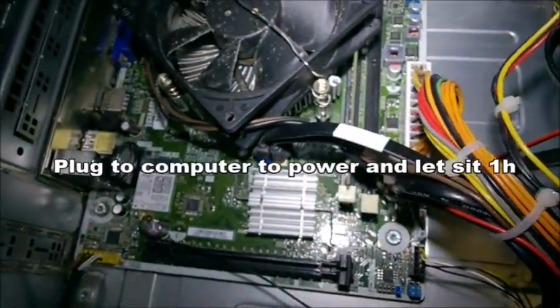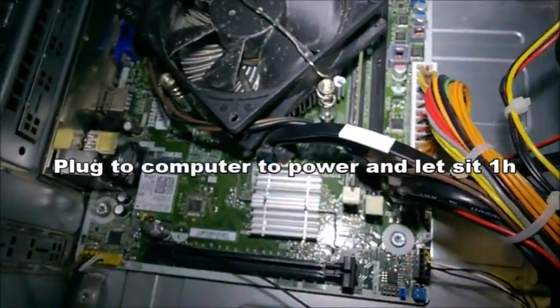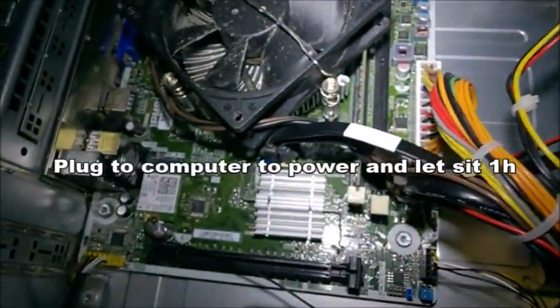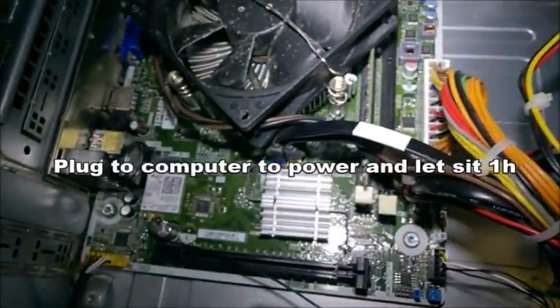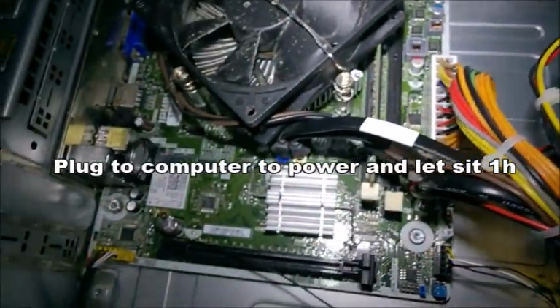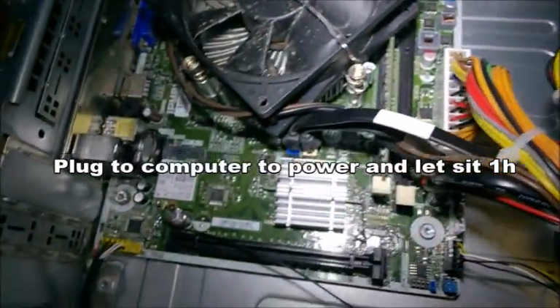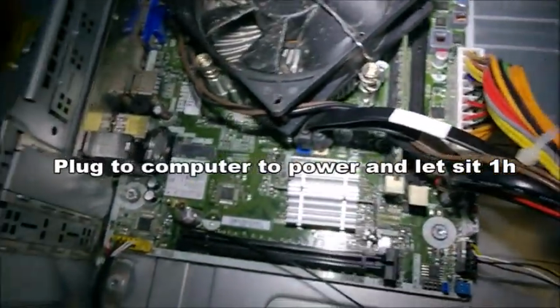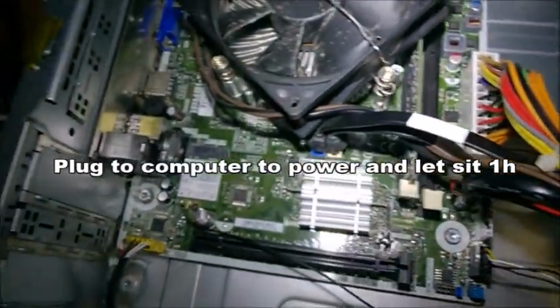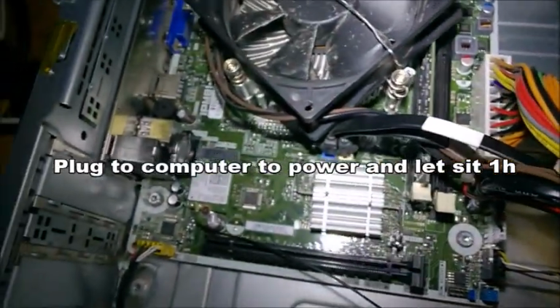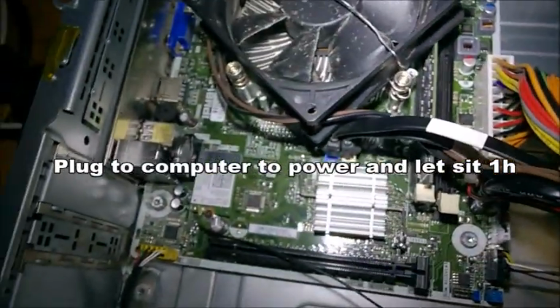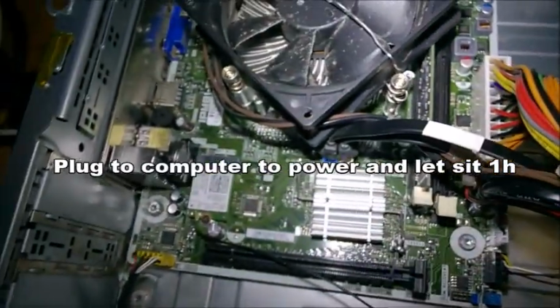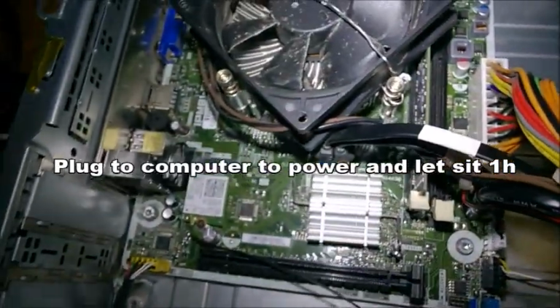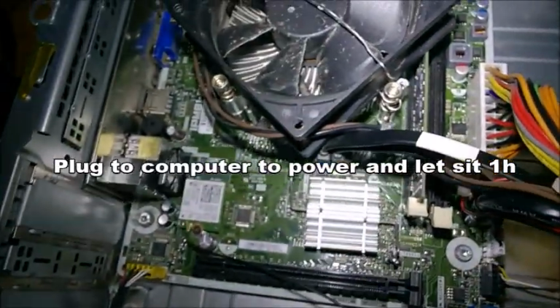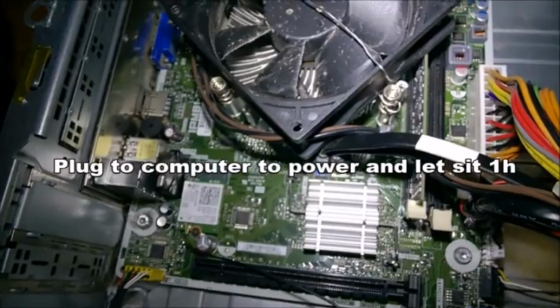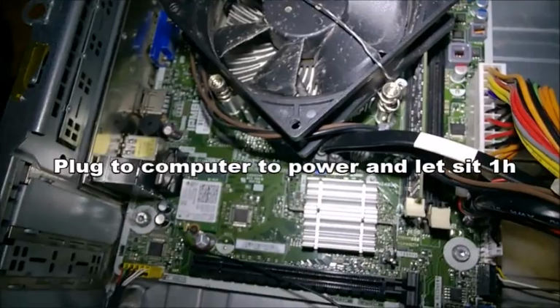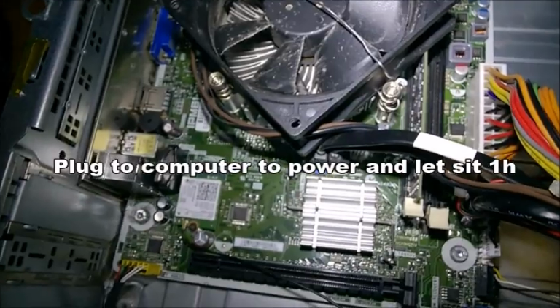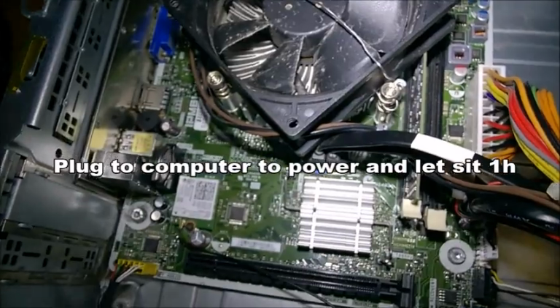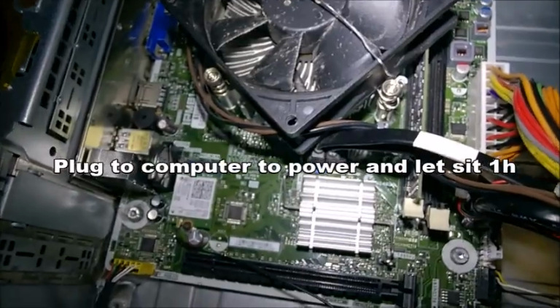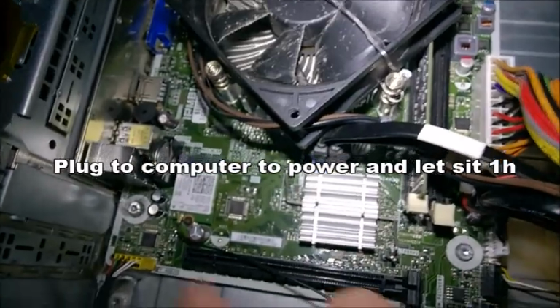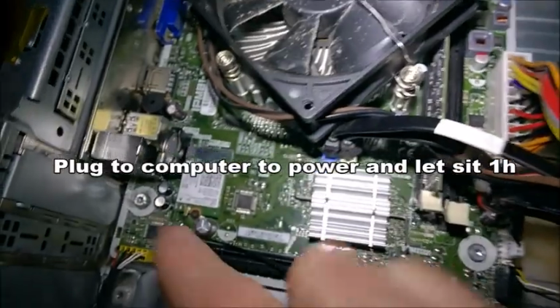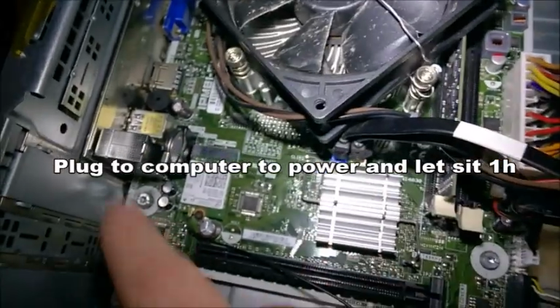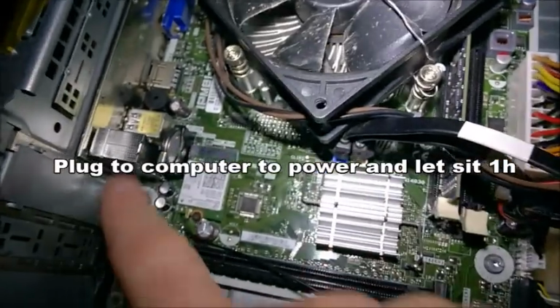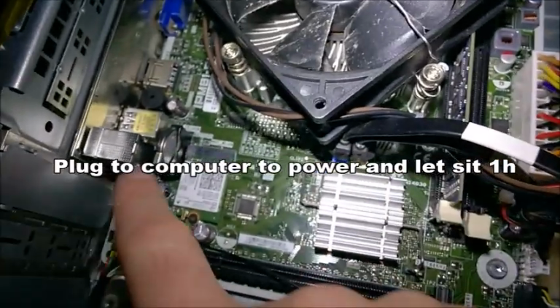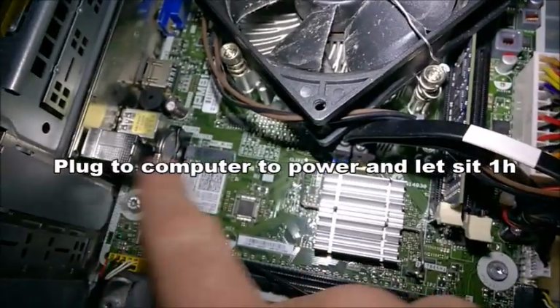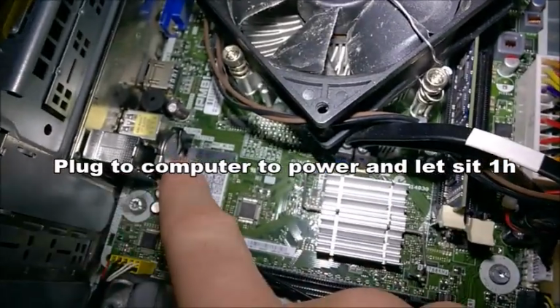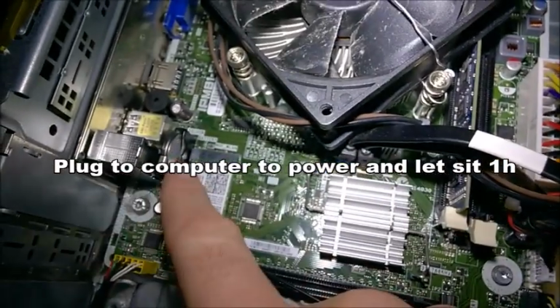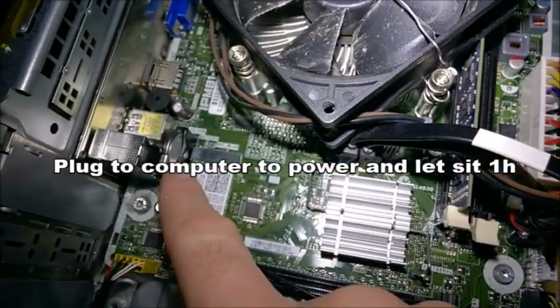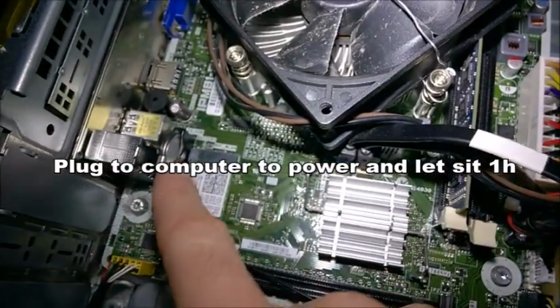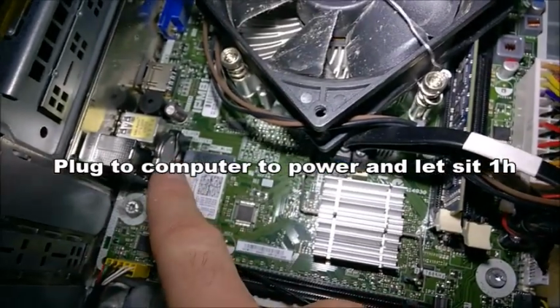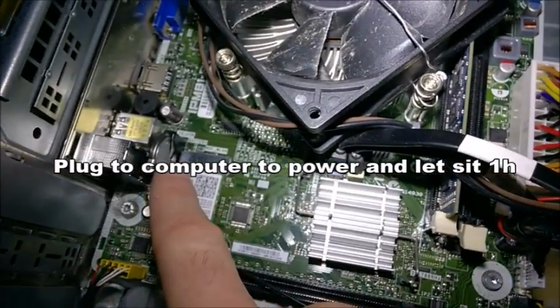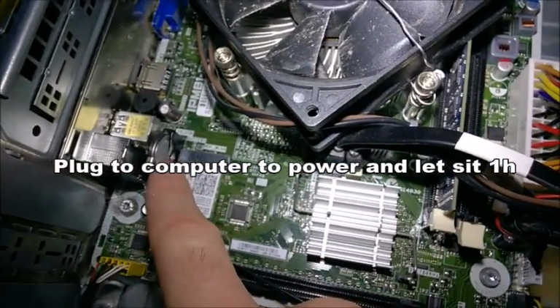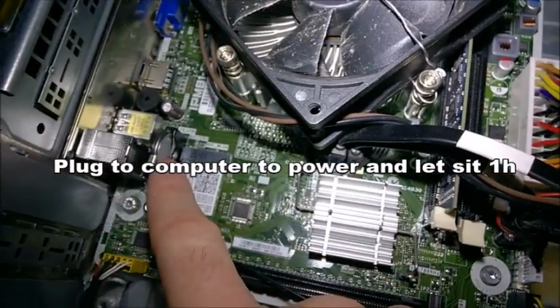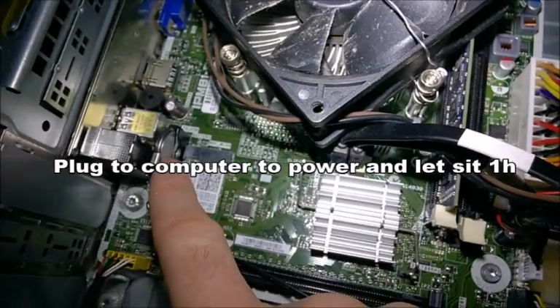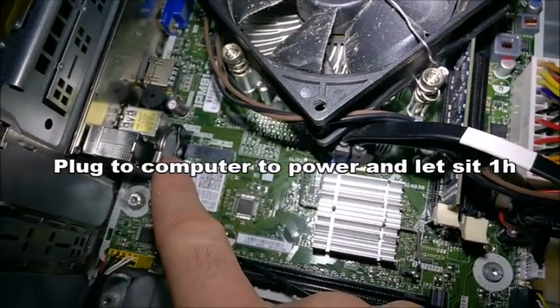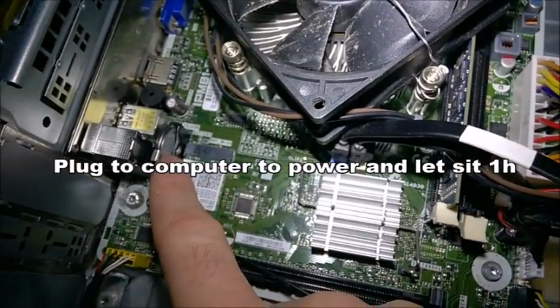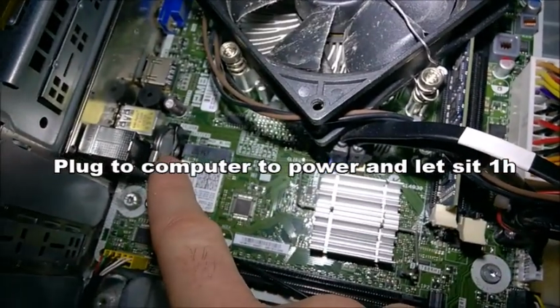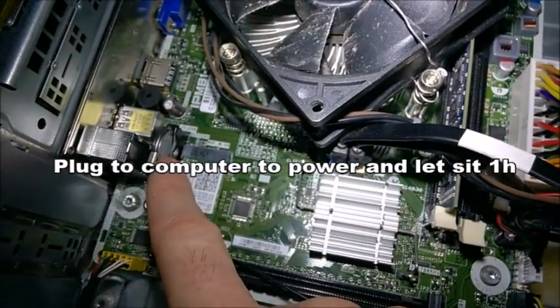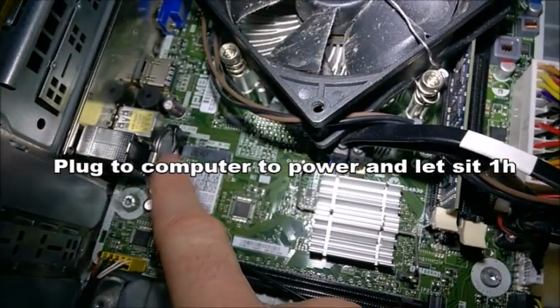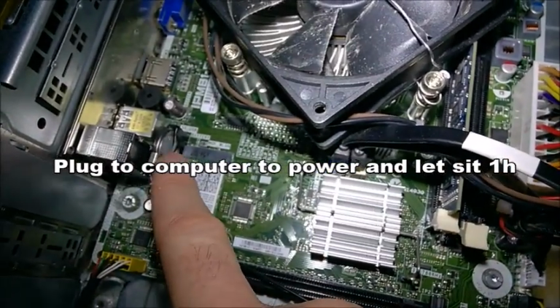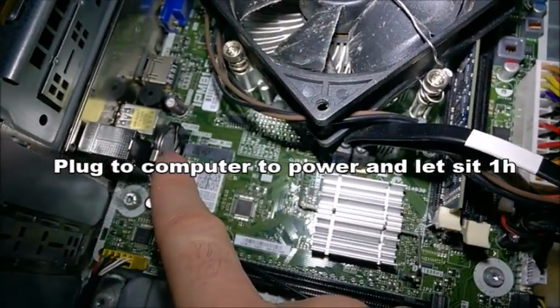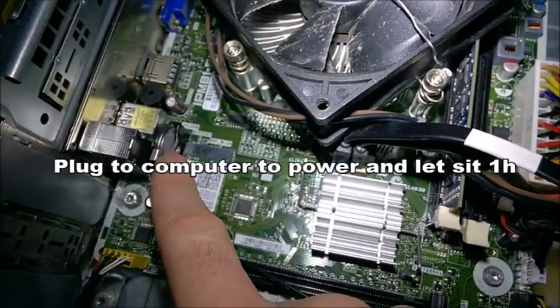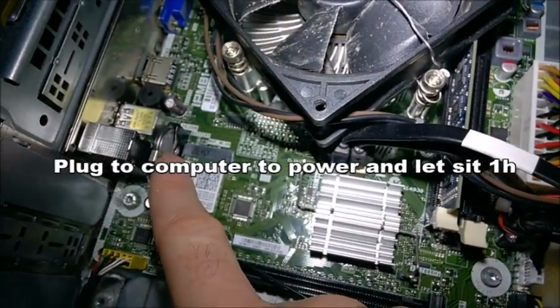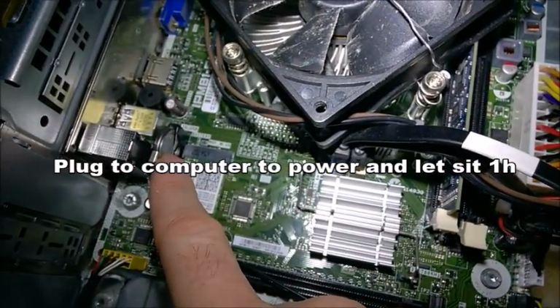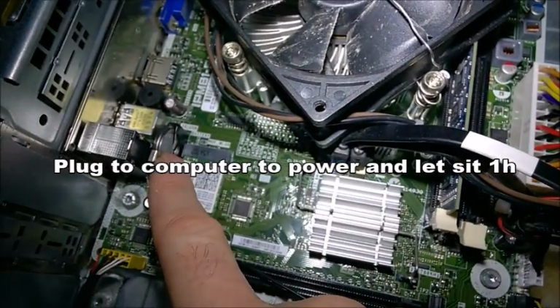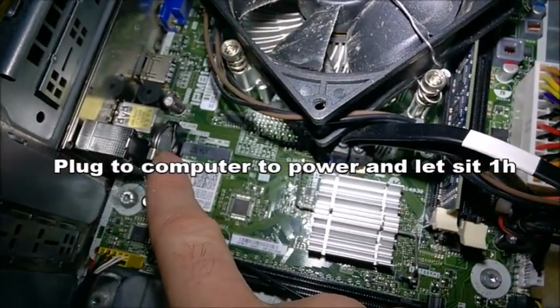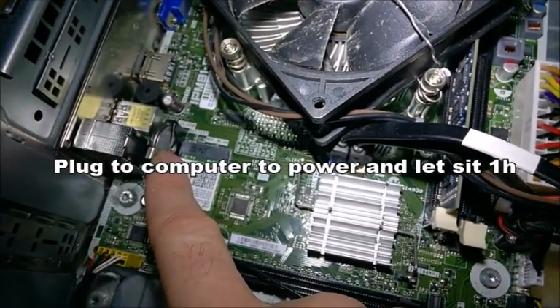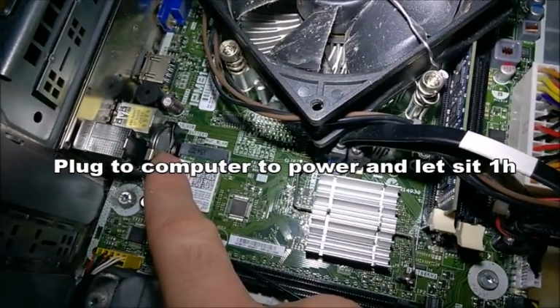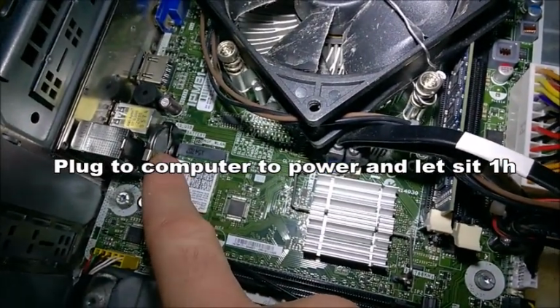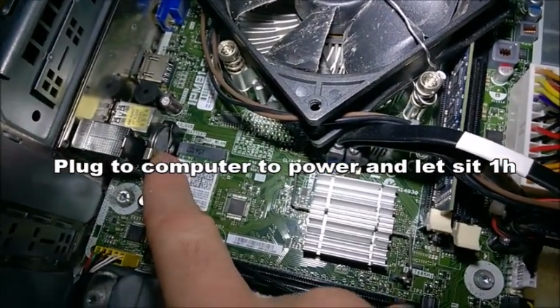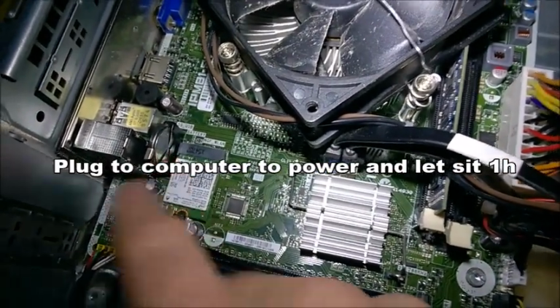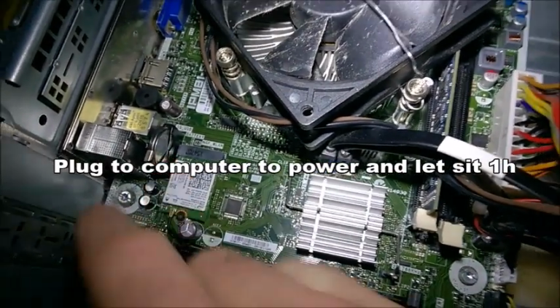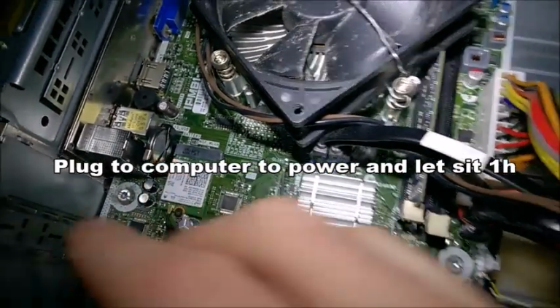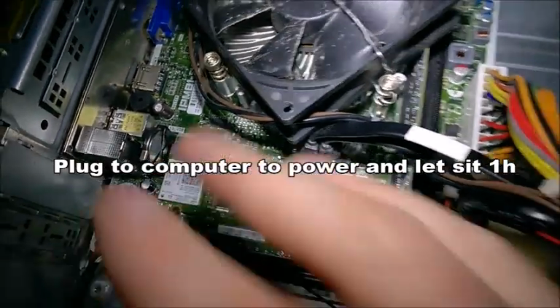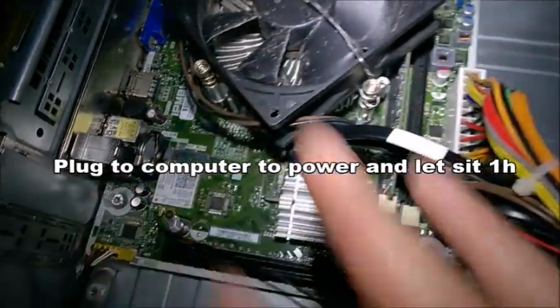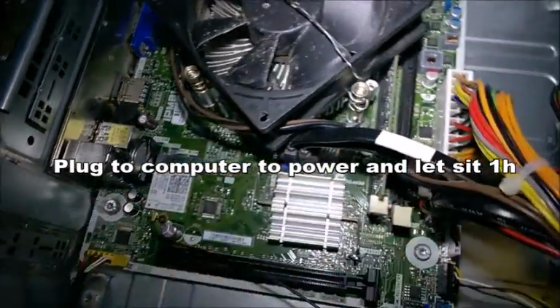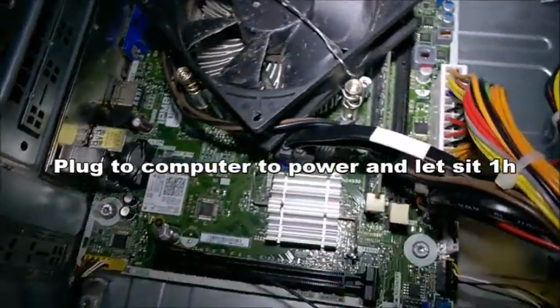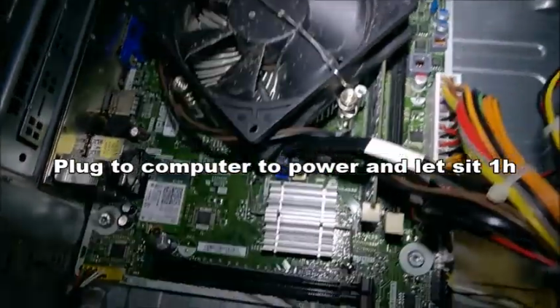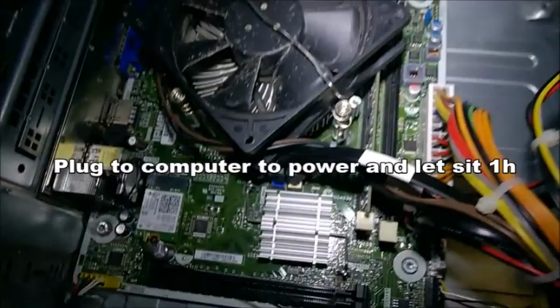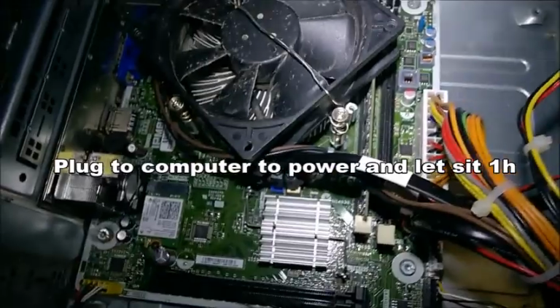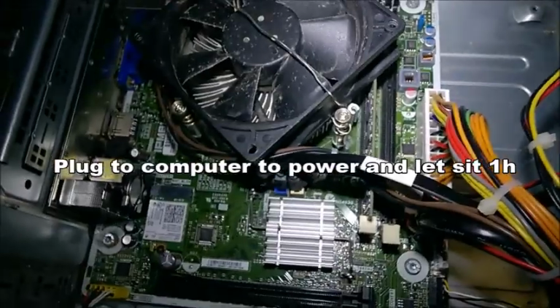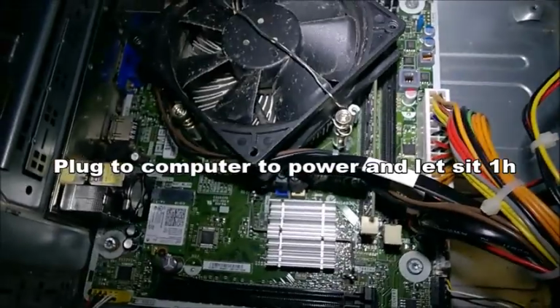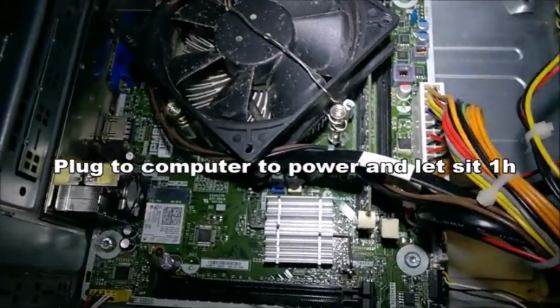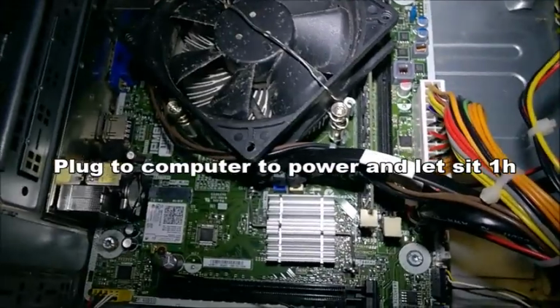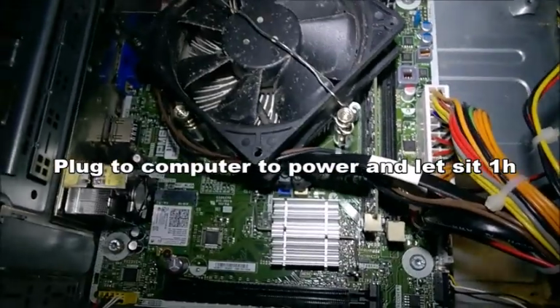The third thing: just plug it in and let it sit. Sometimes that will recharge the small cell battery and it may just power up.